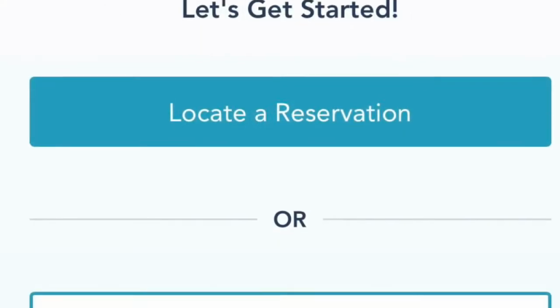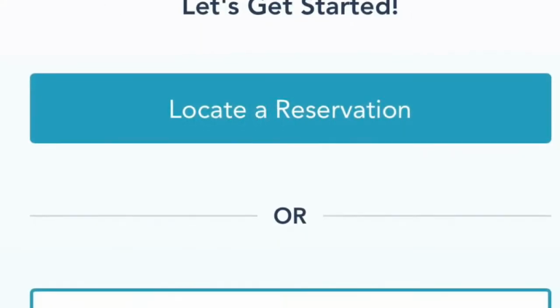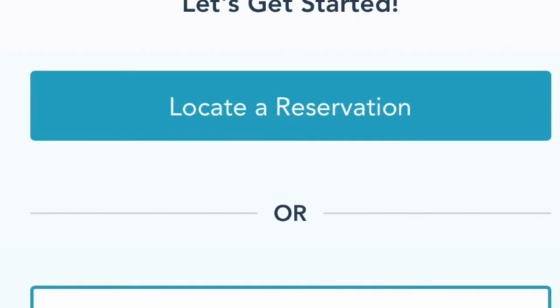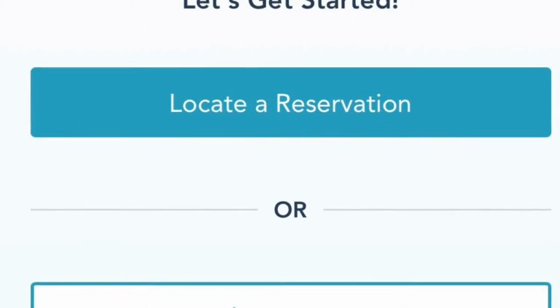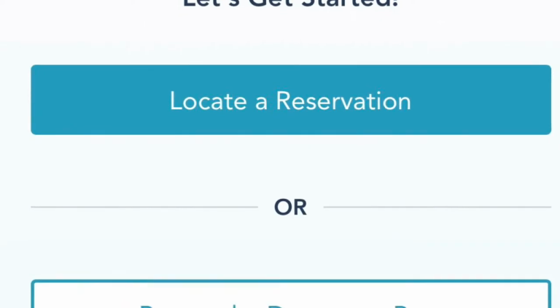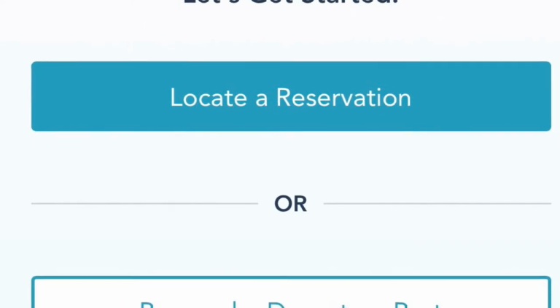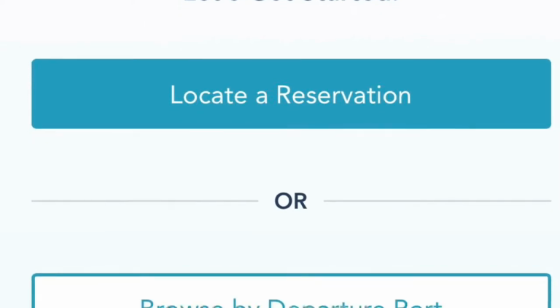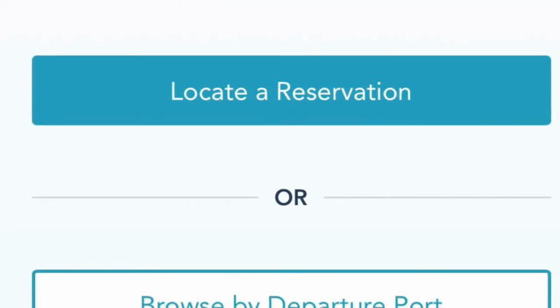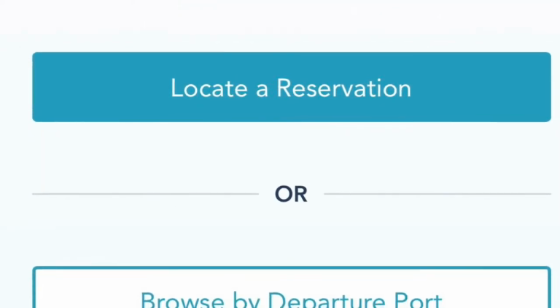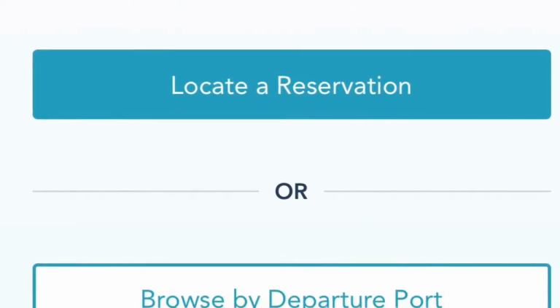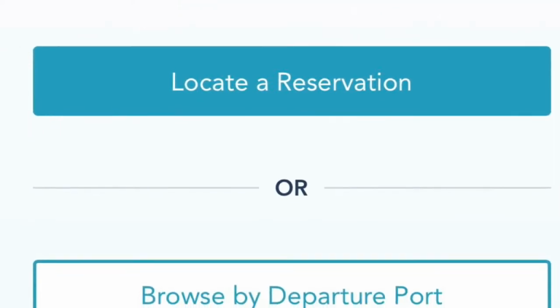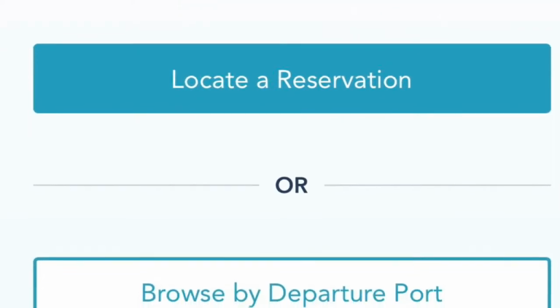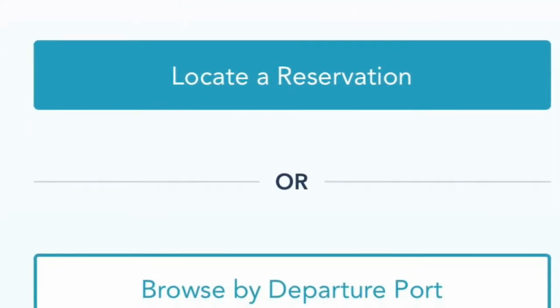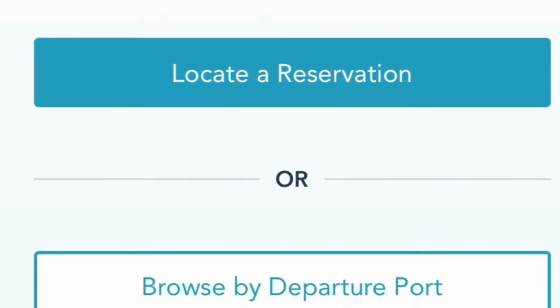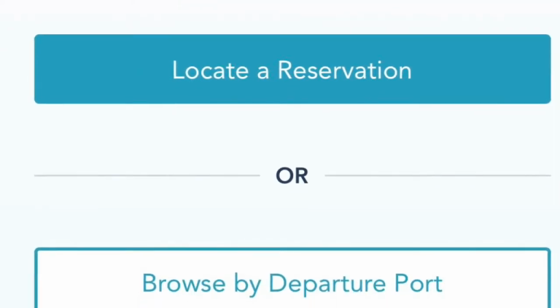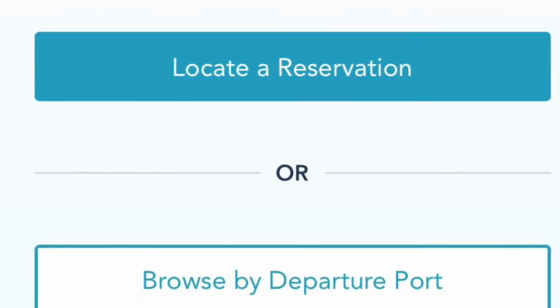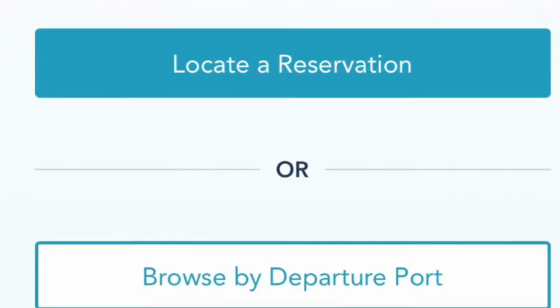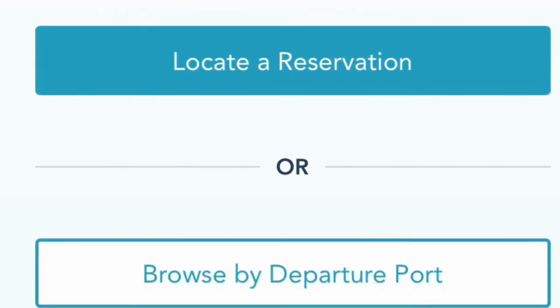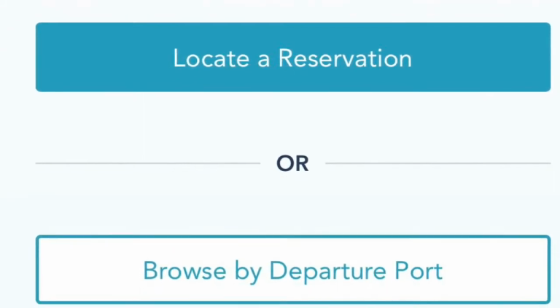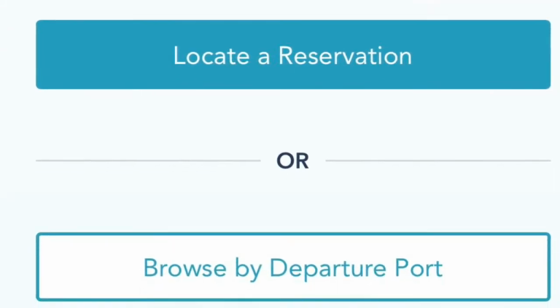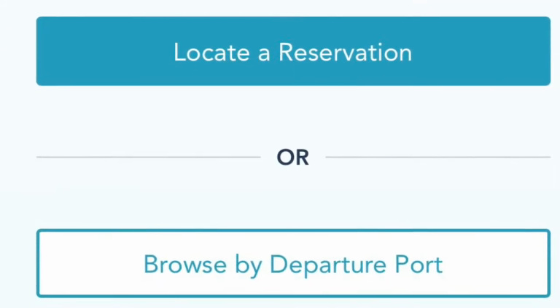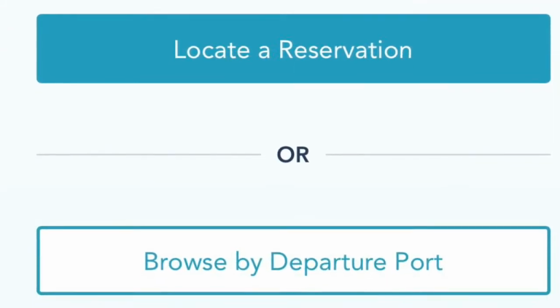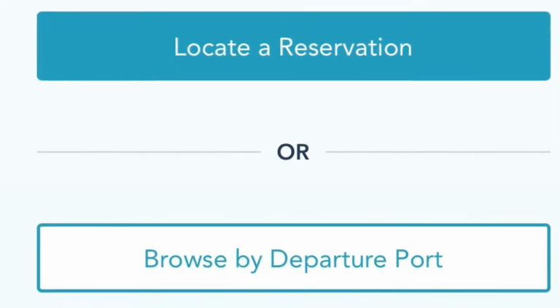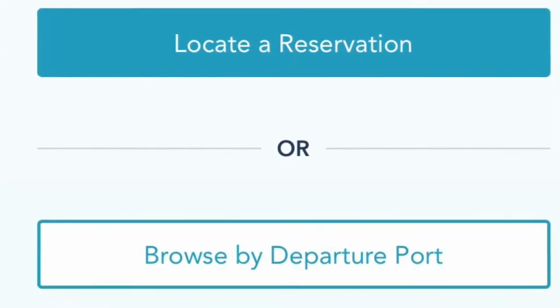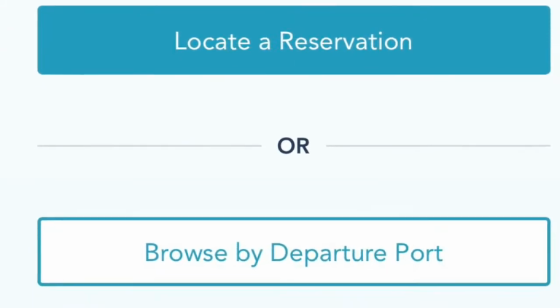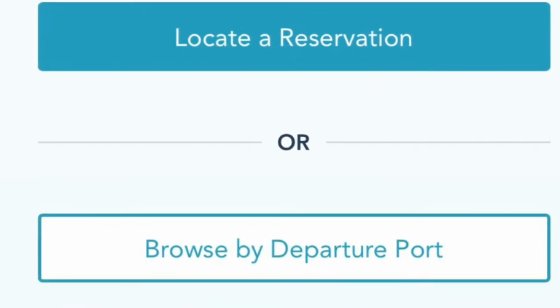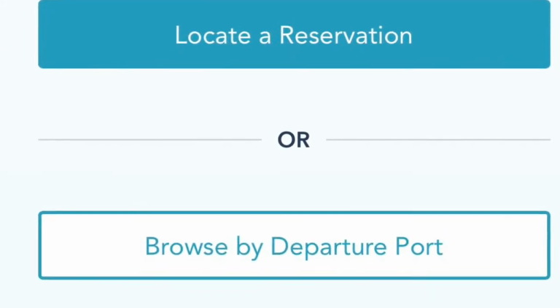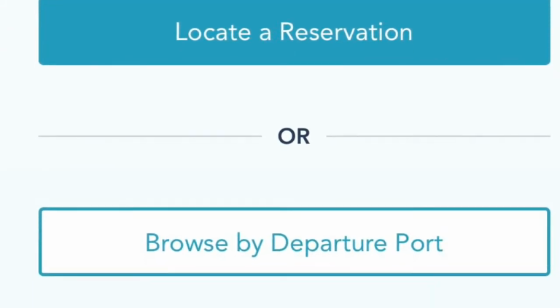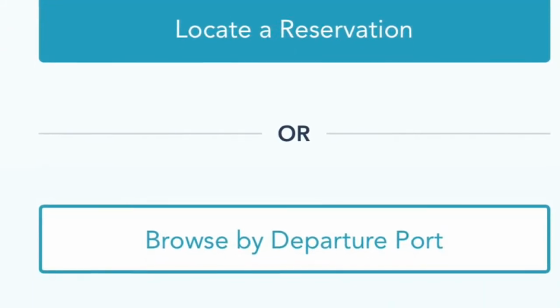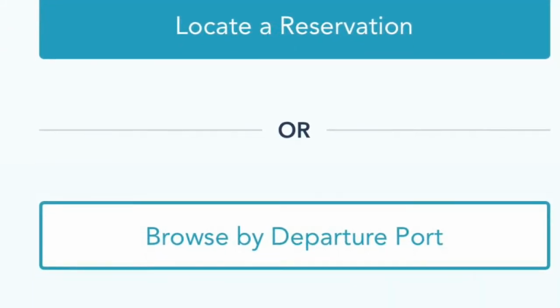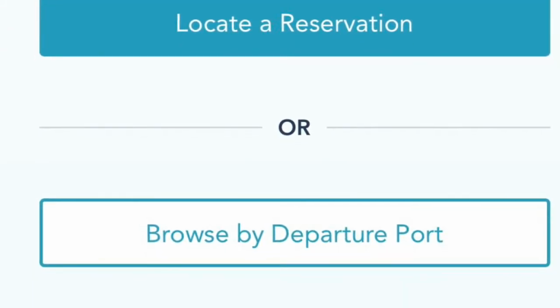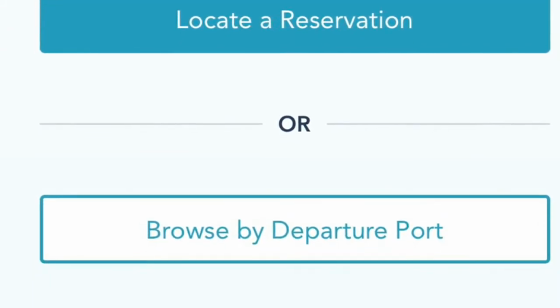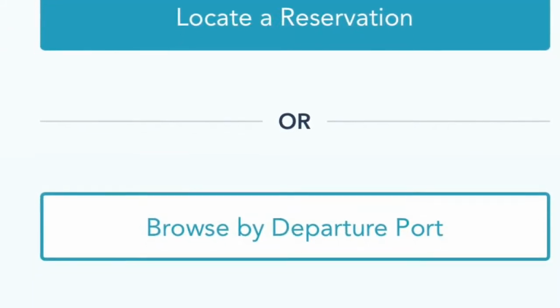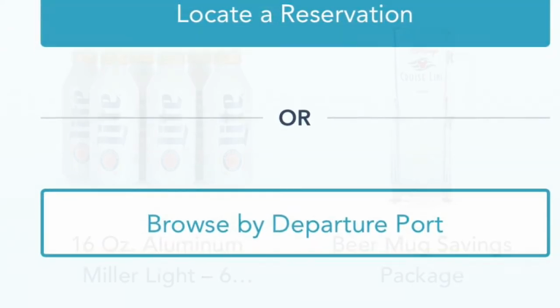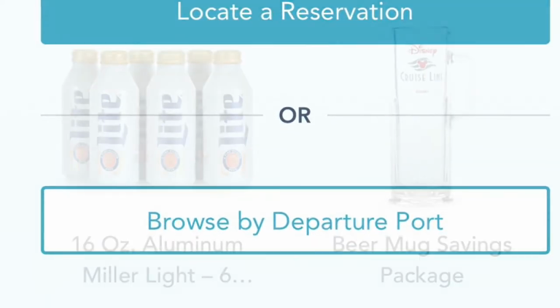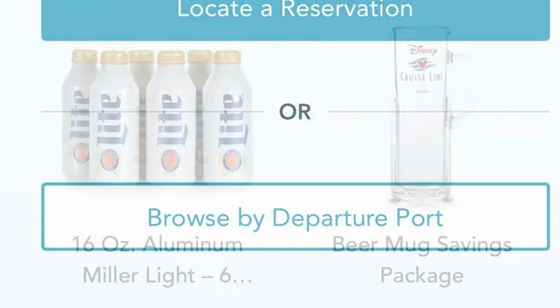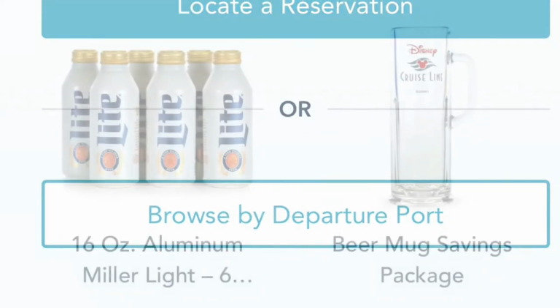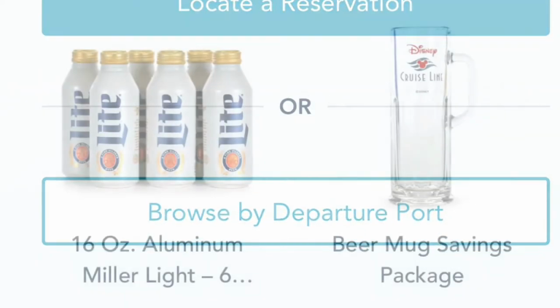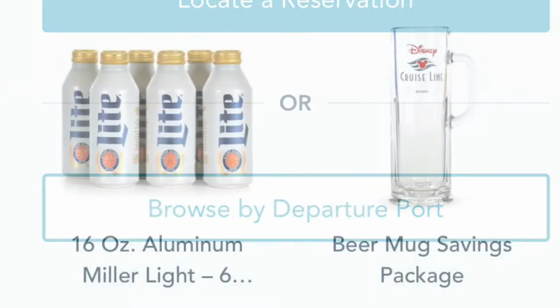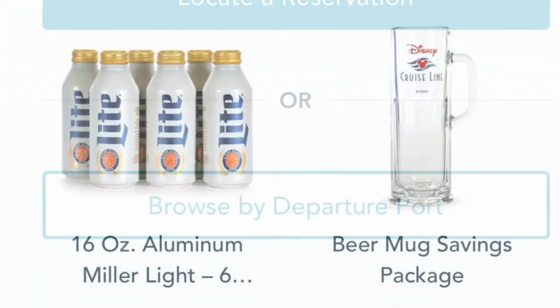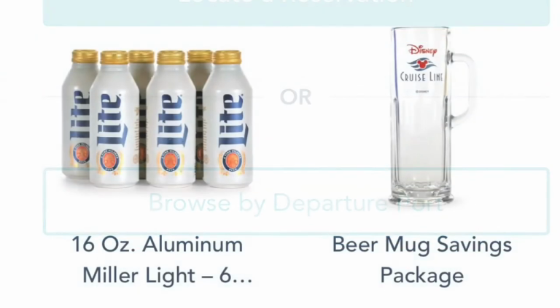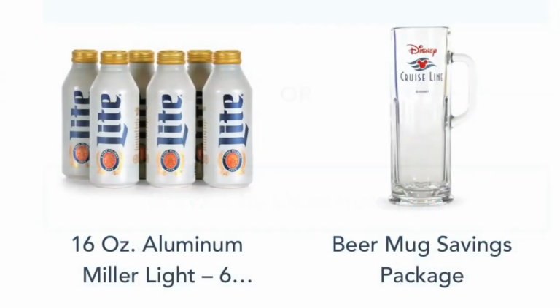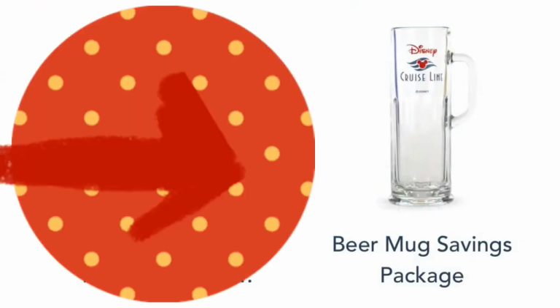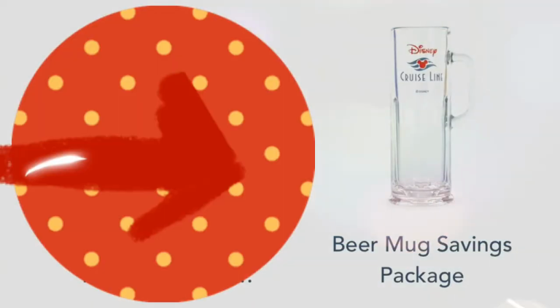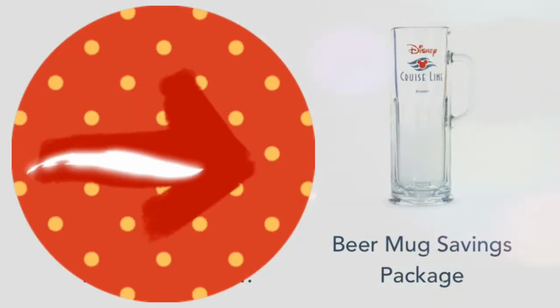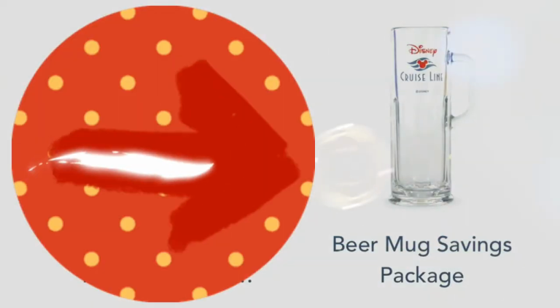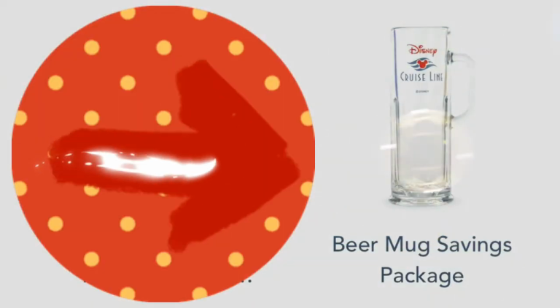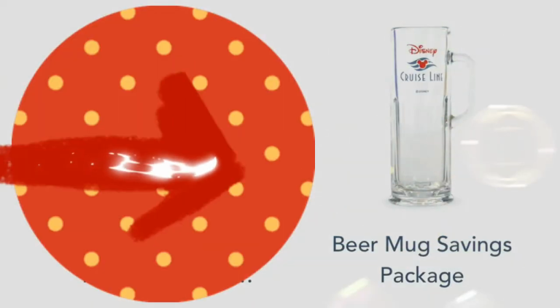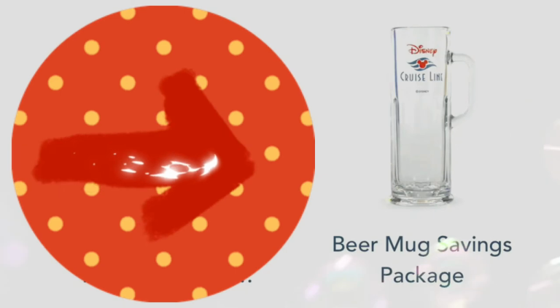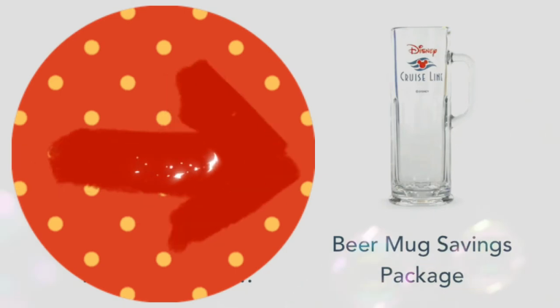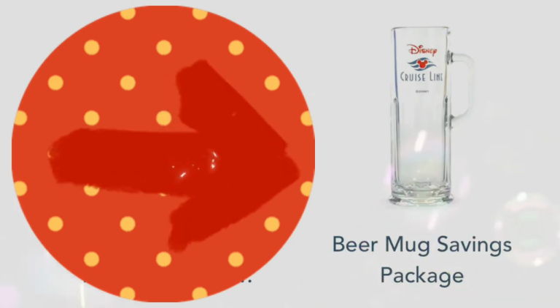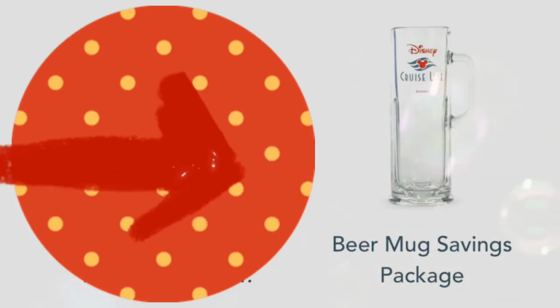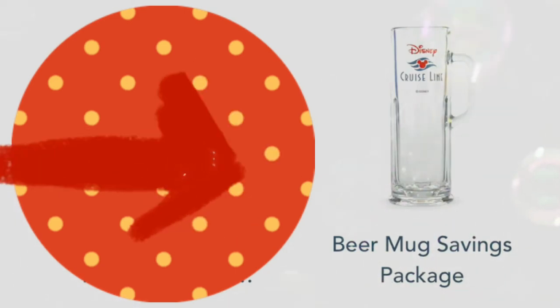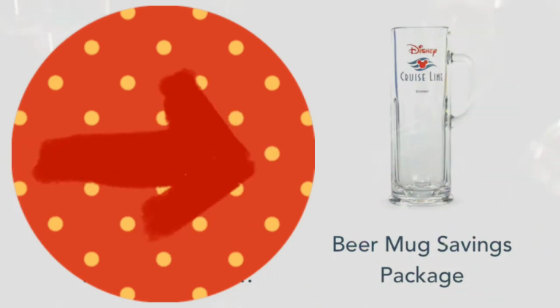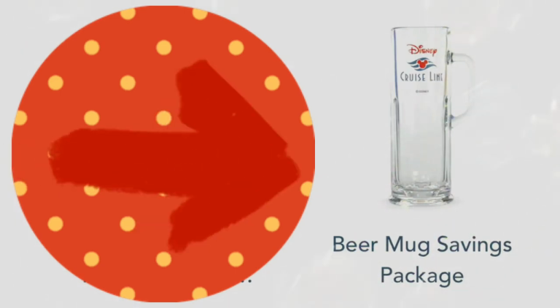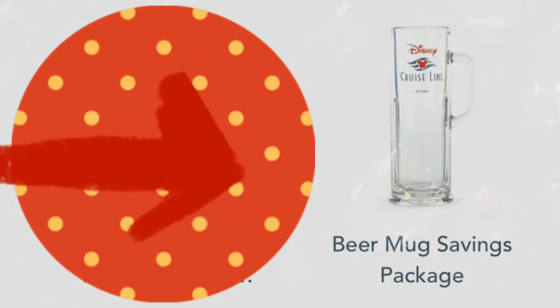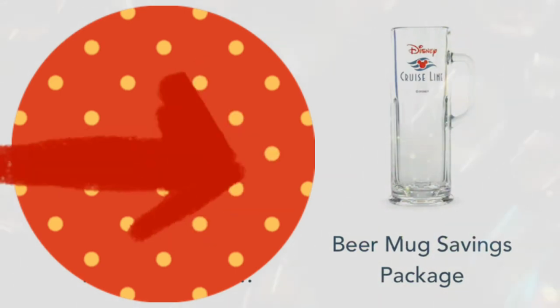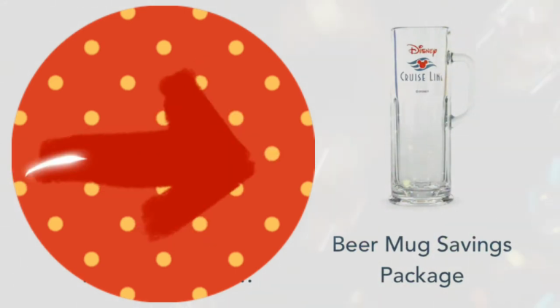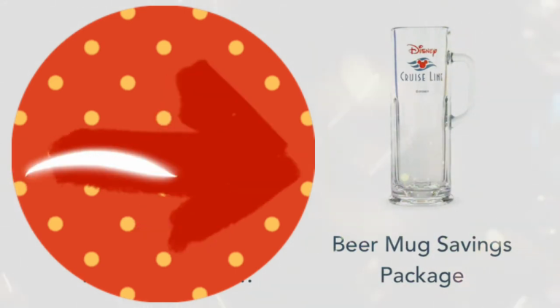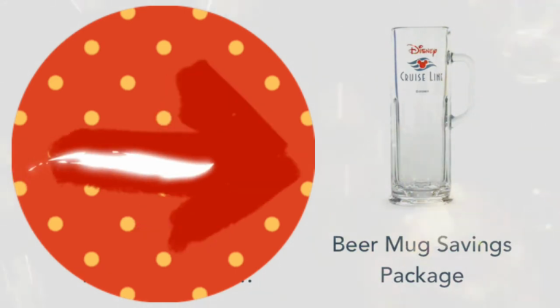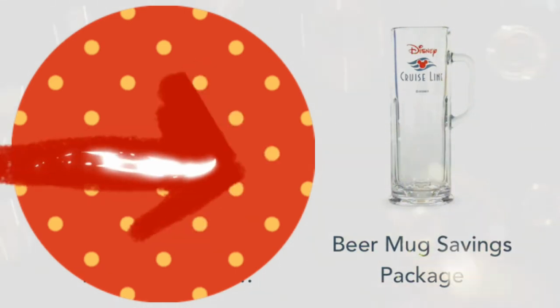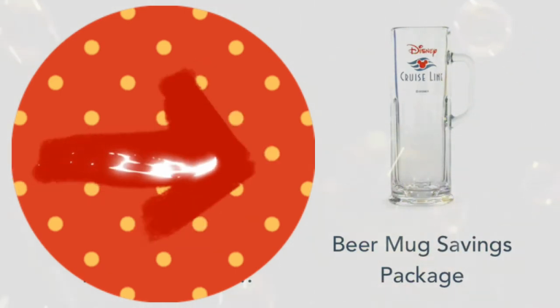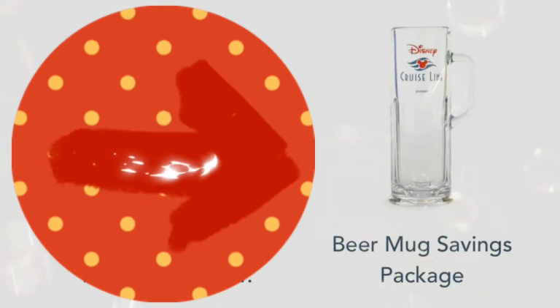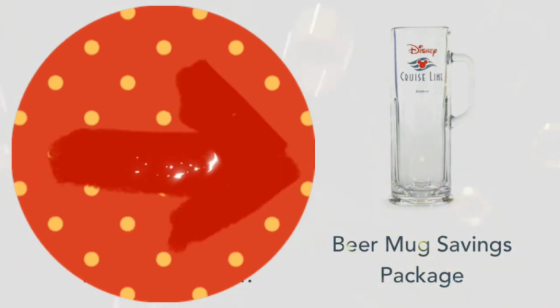You then scroll down to where you see the mugs, and you want the glass mug beer package. It is $15.25.